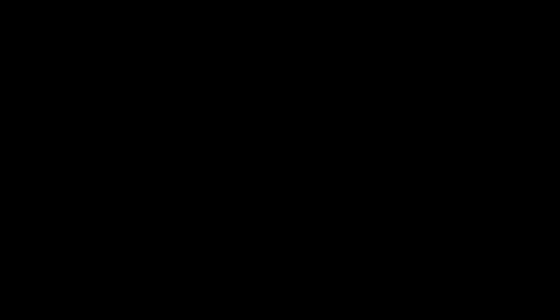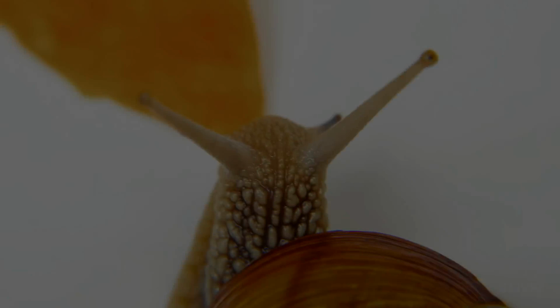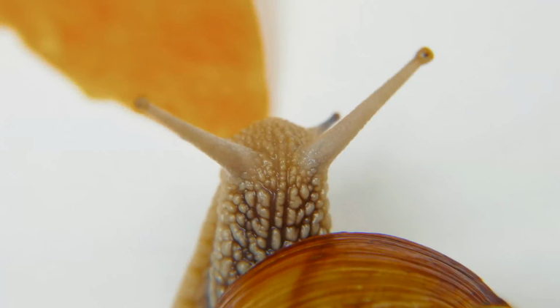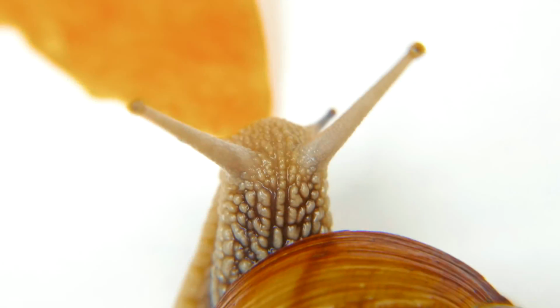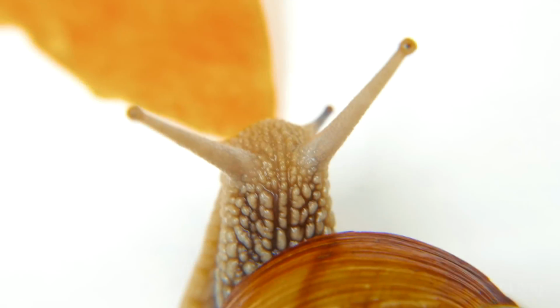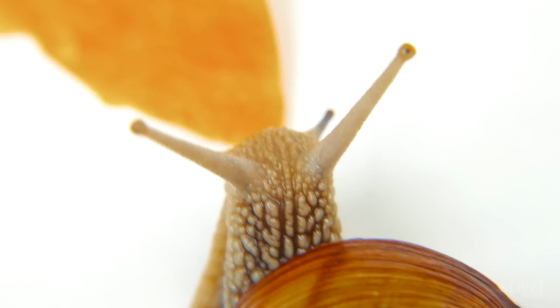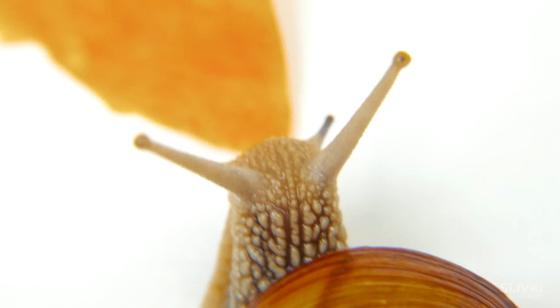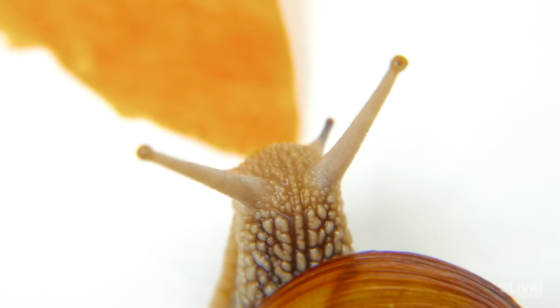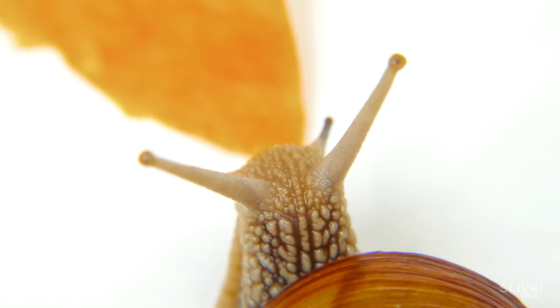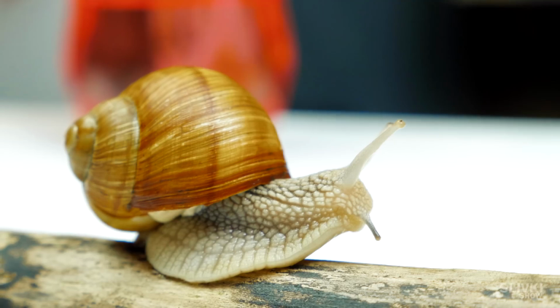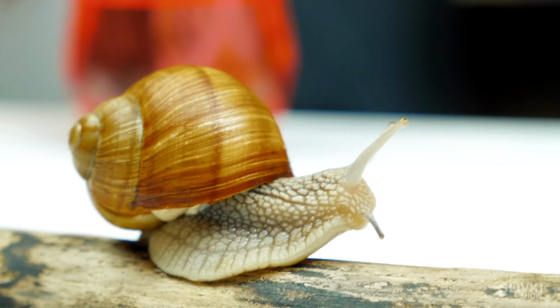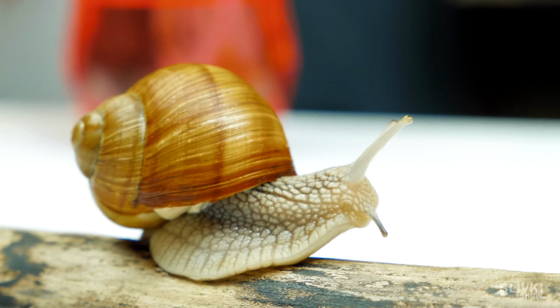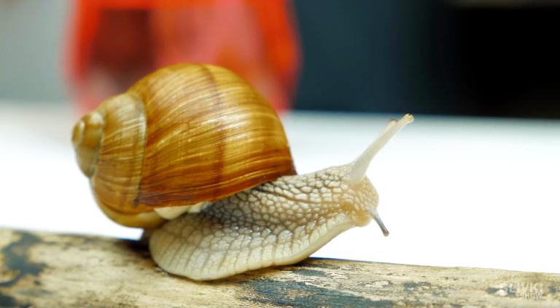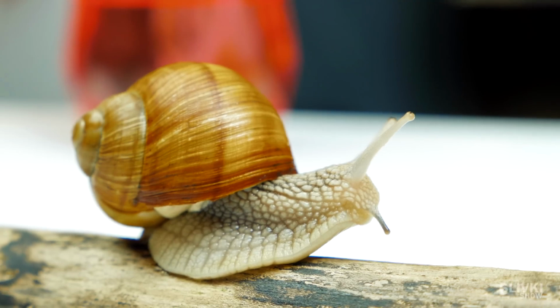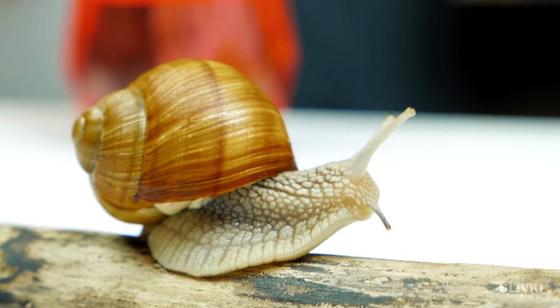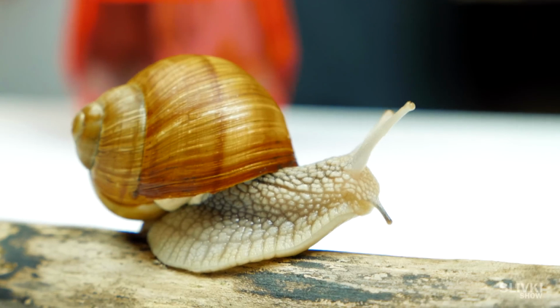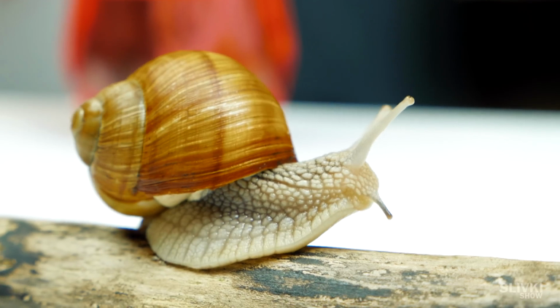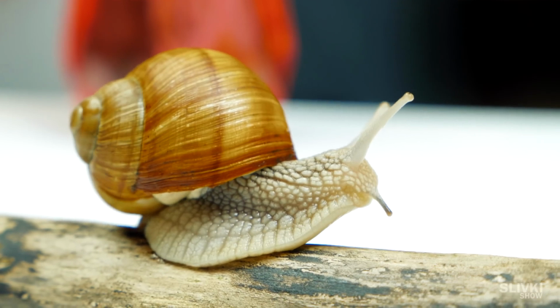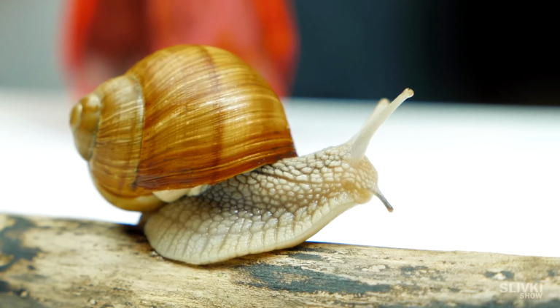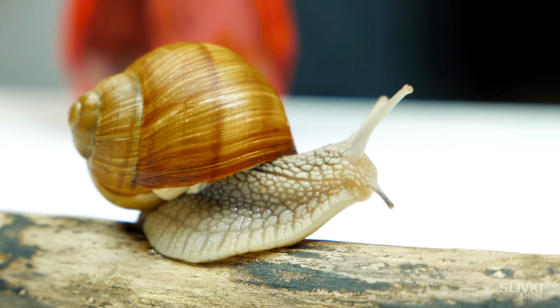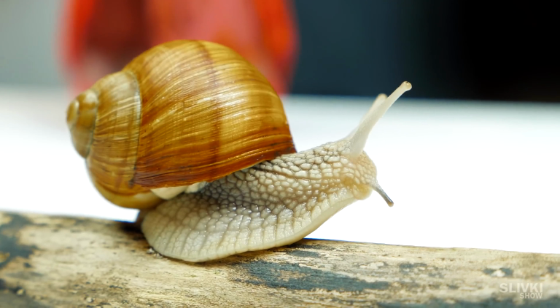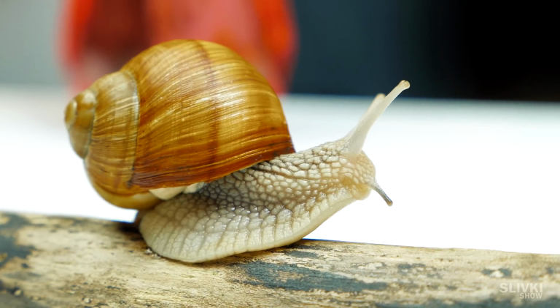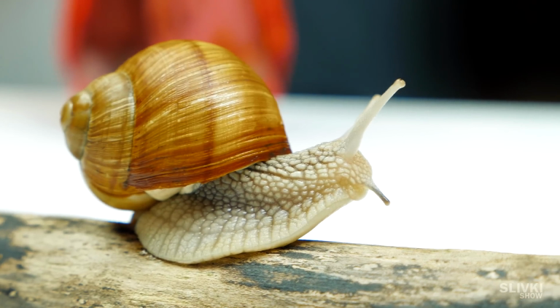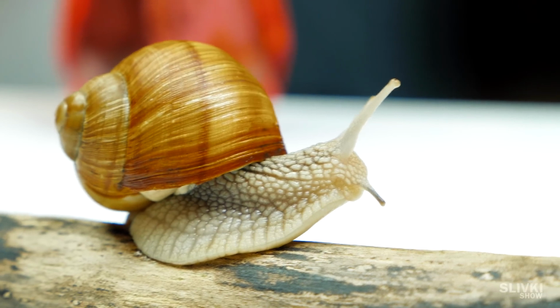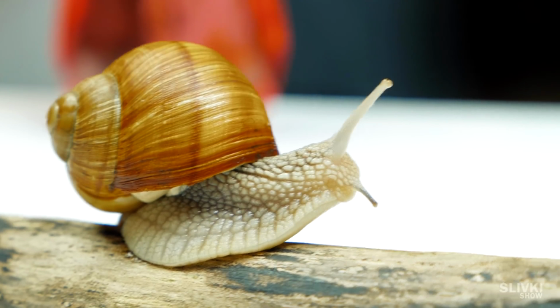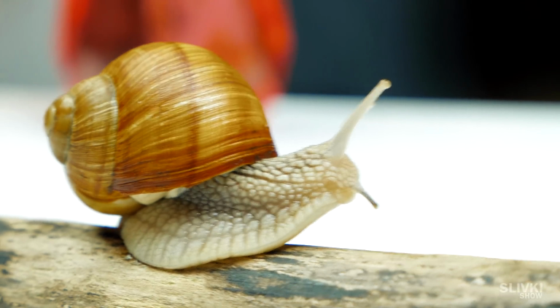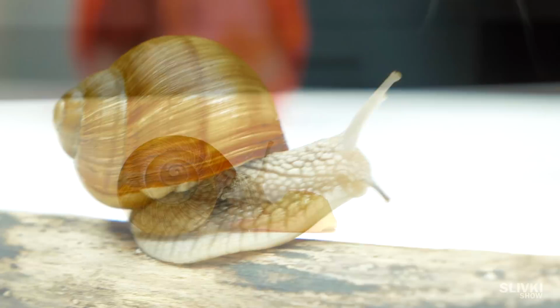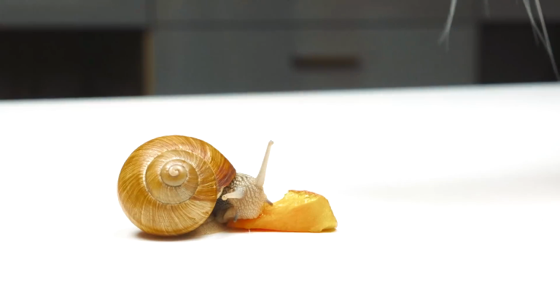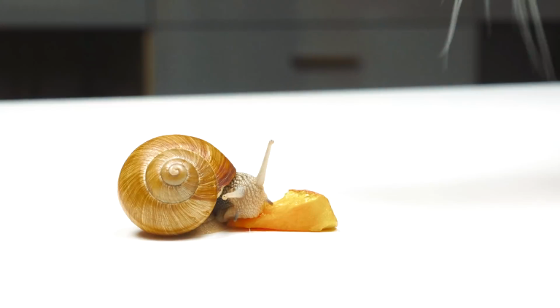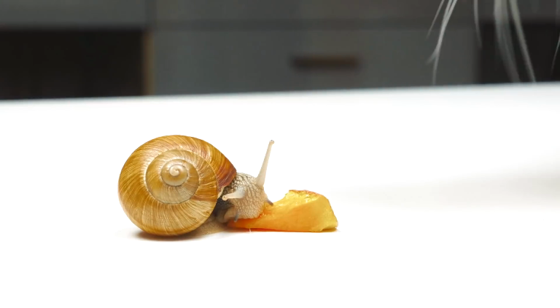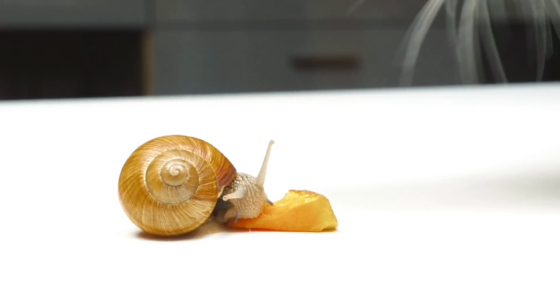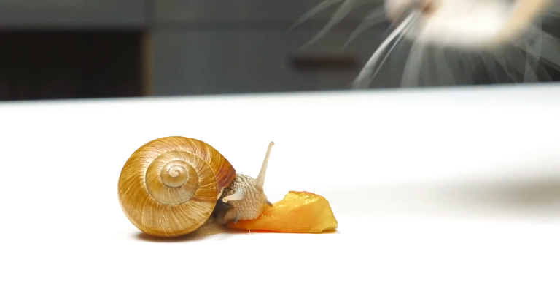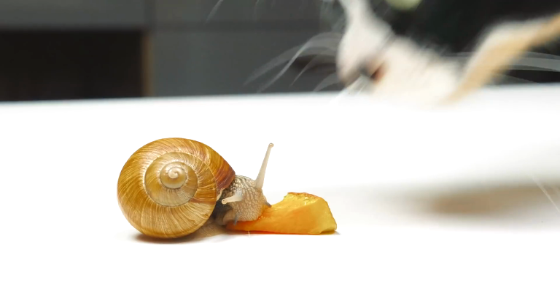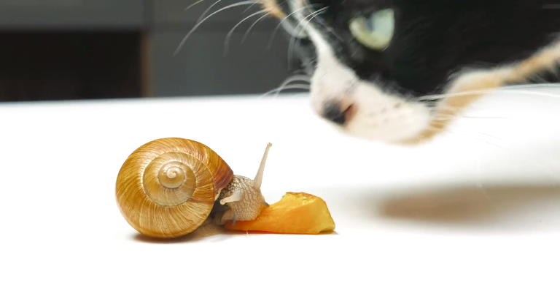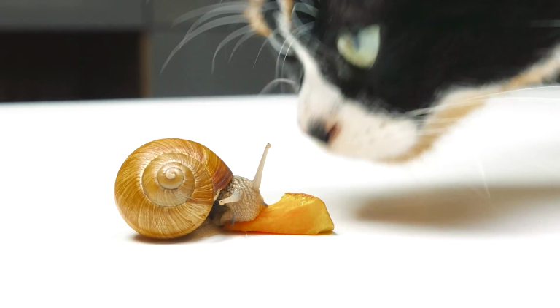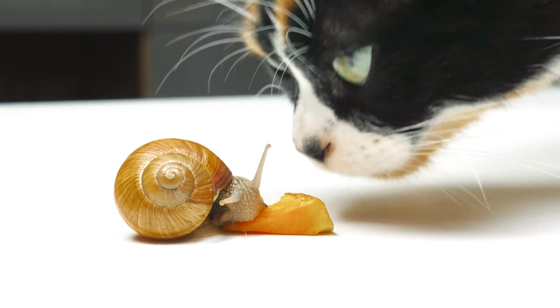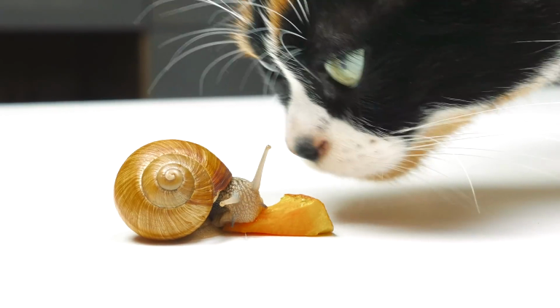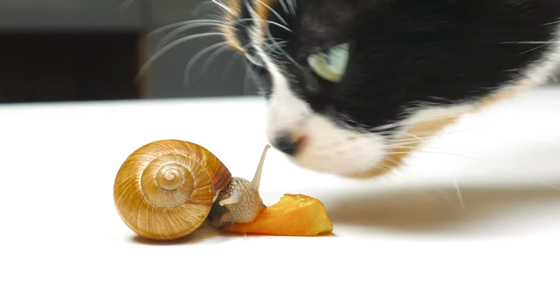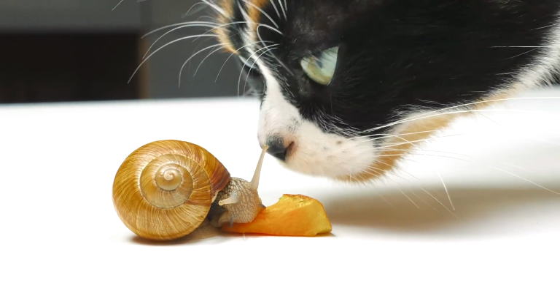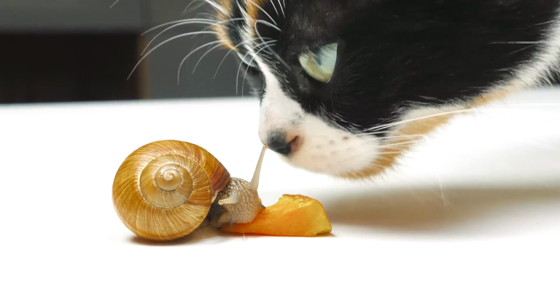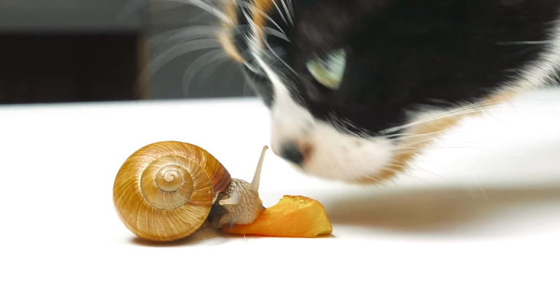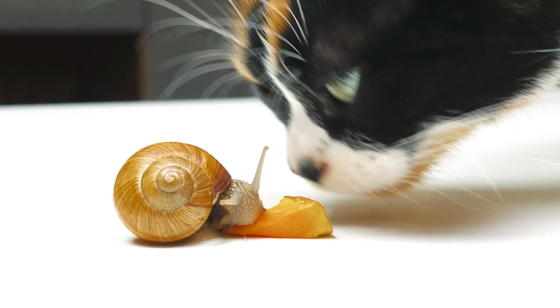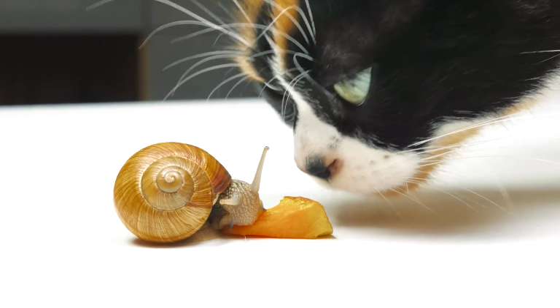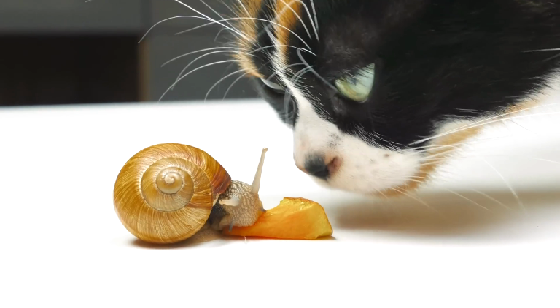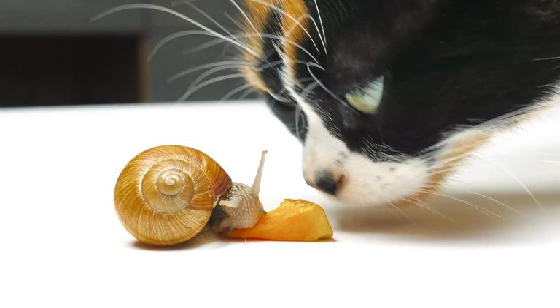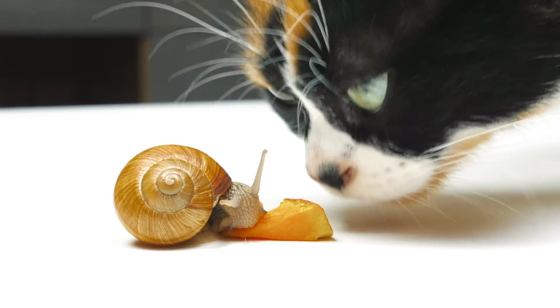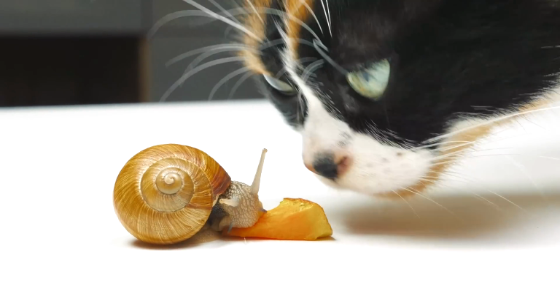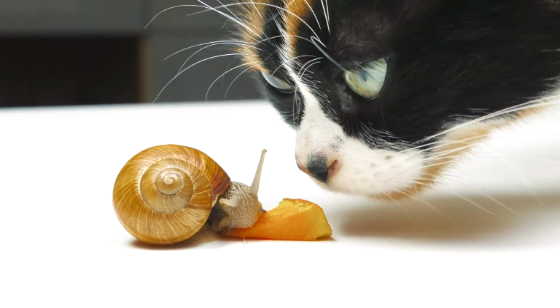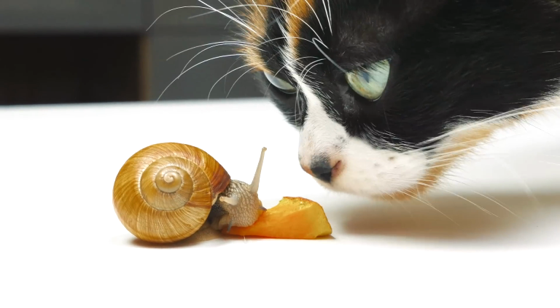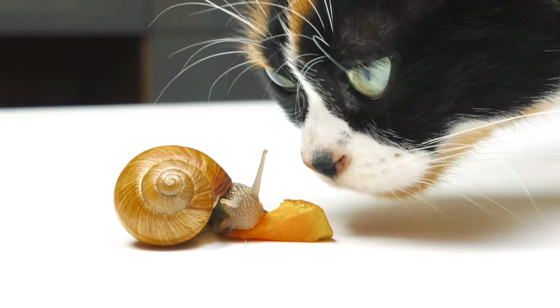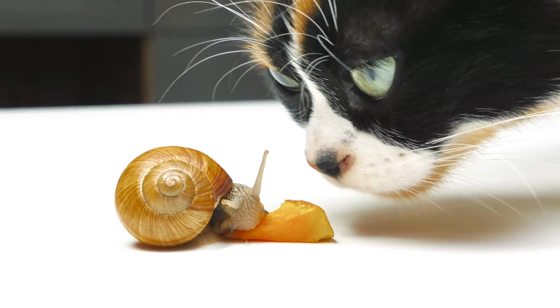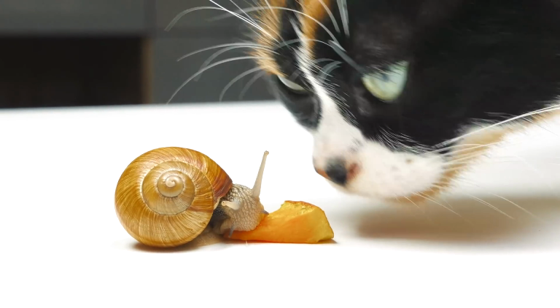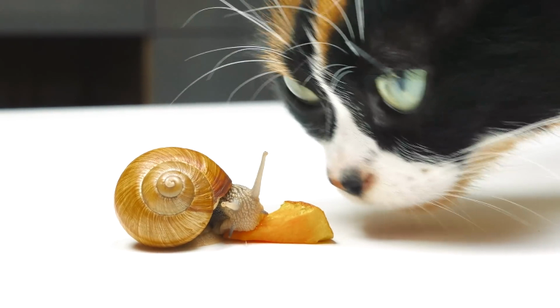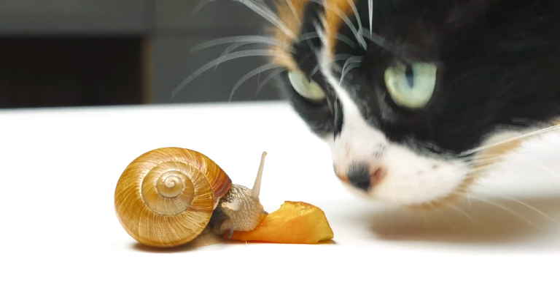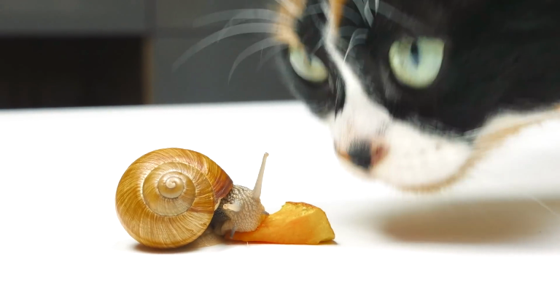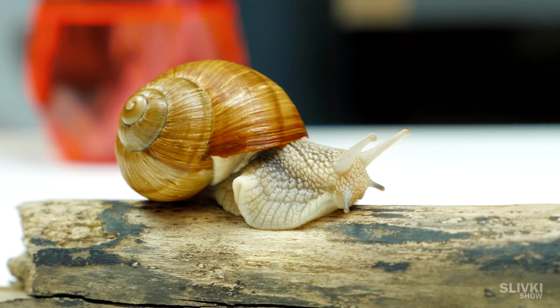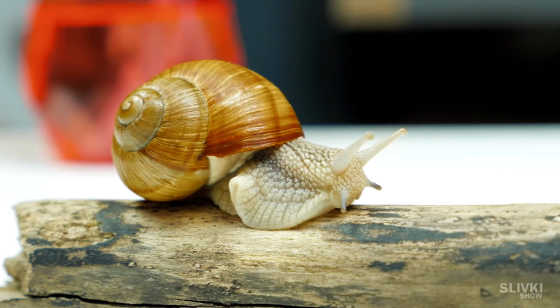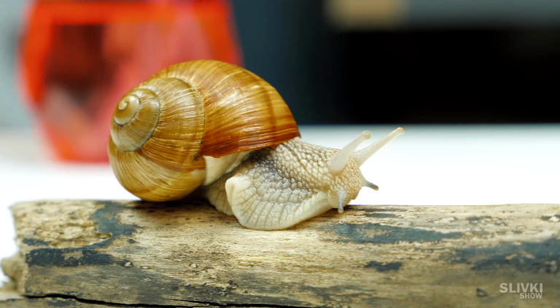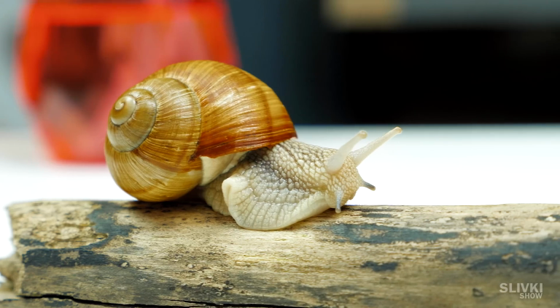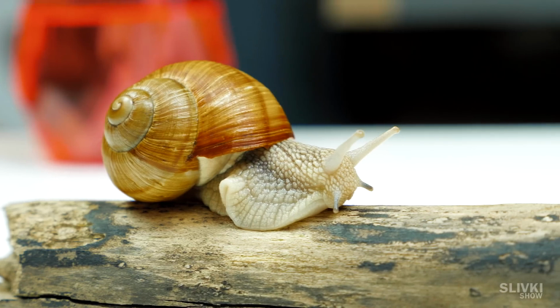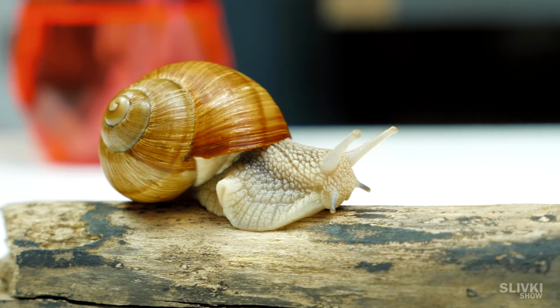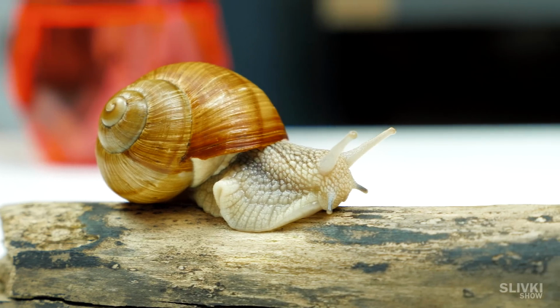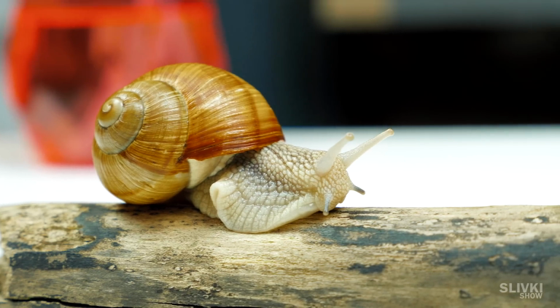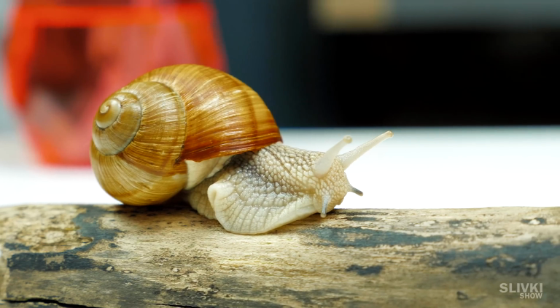Hi, Fox! Look at that snail! In this video, it will show you tricks that none of us can do.